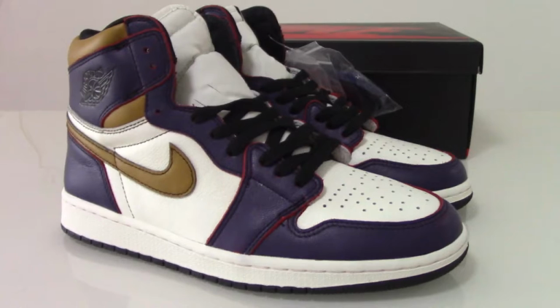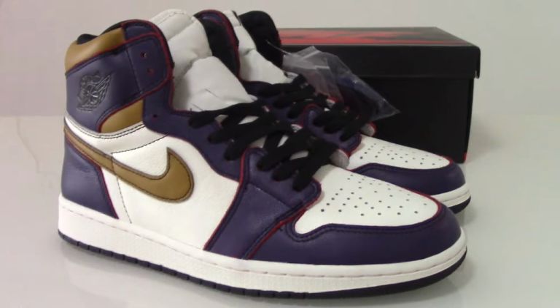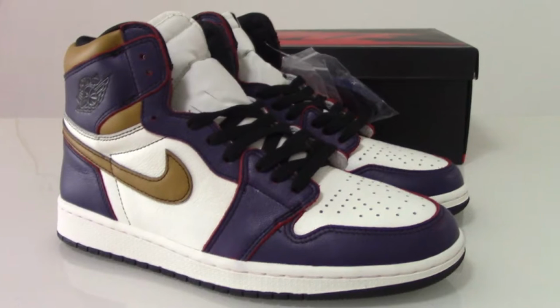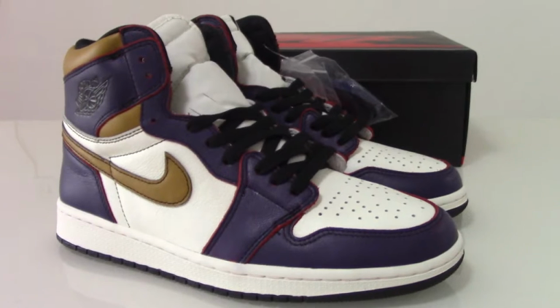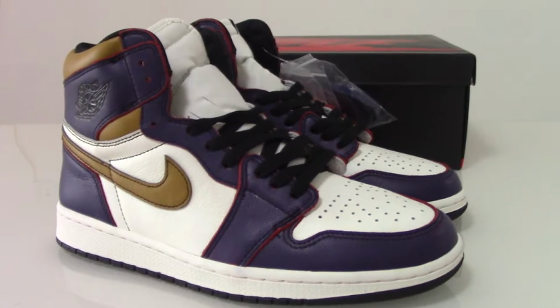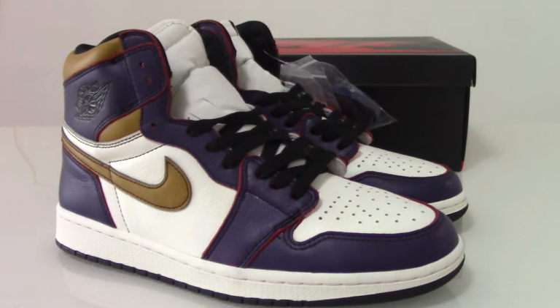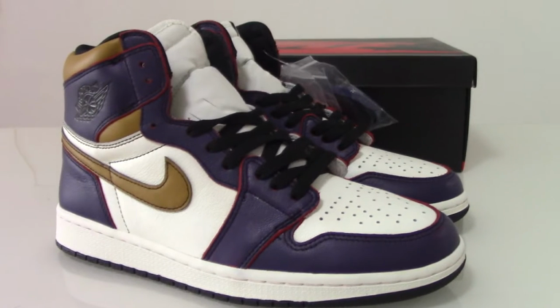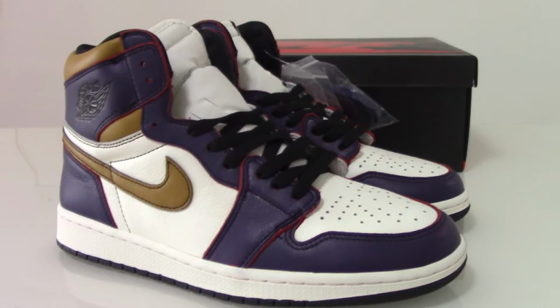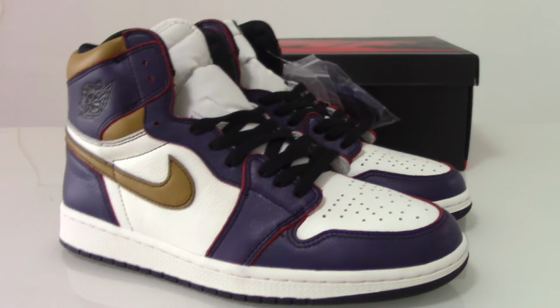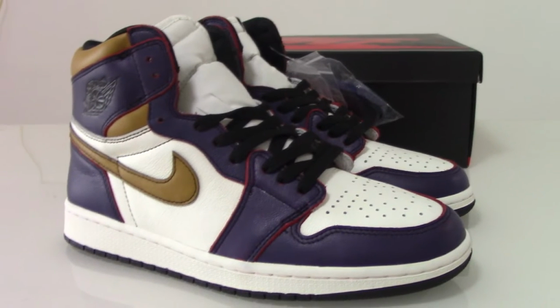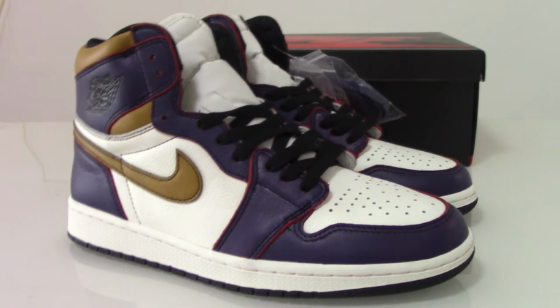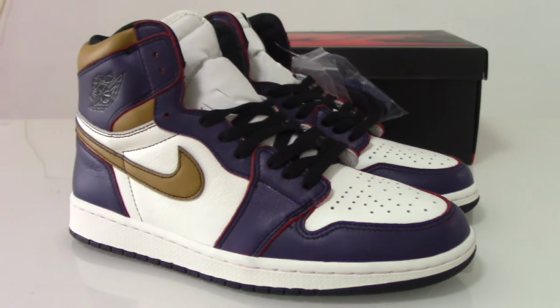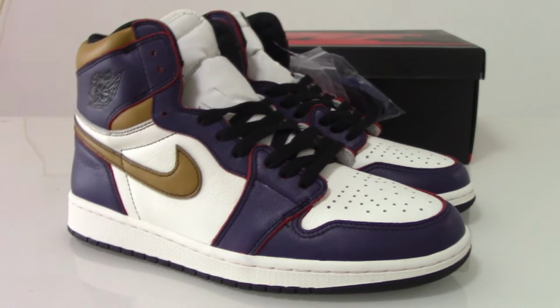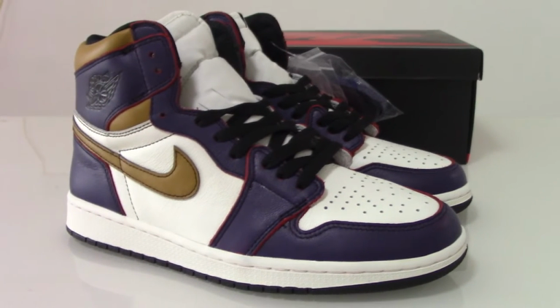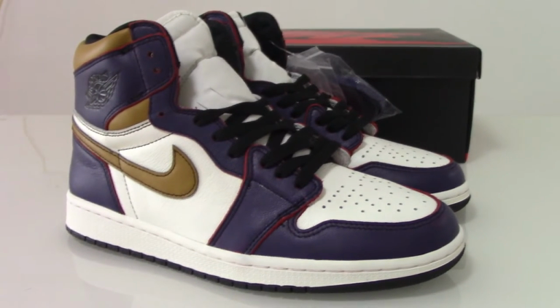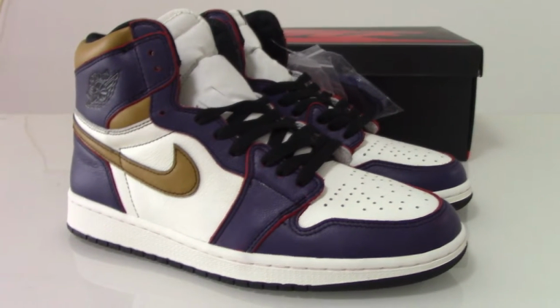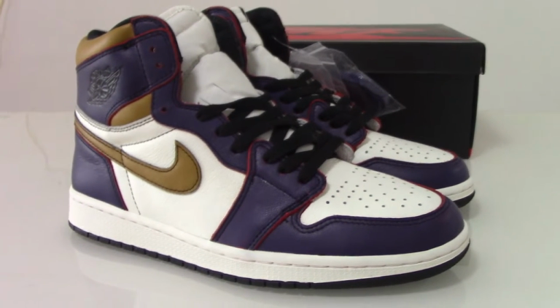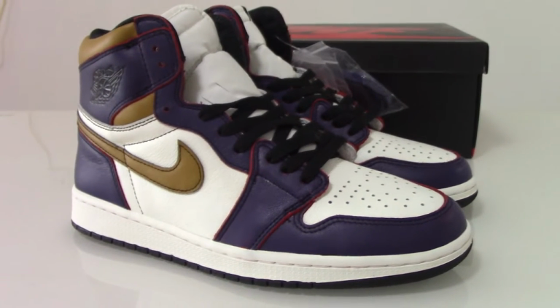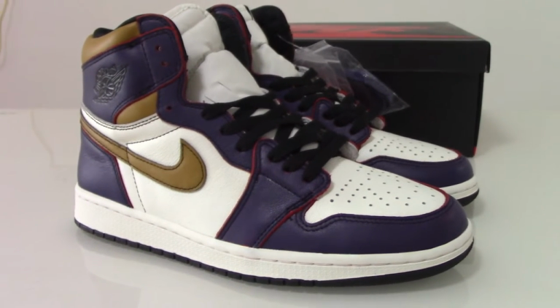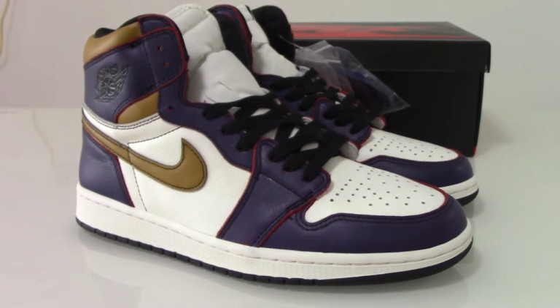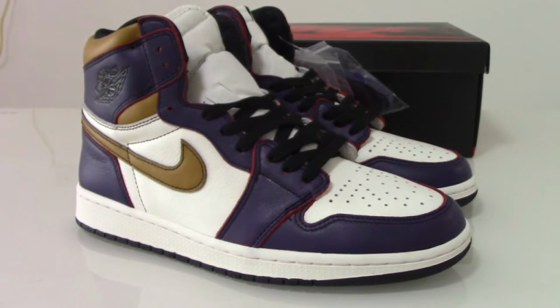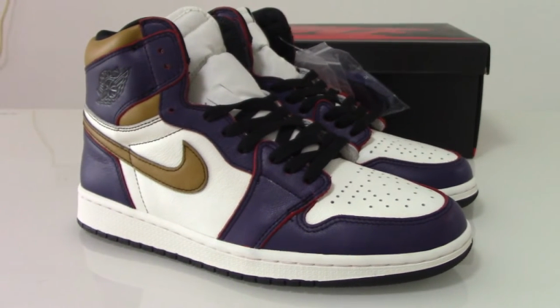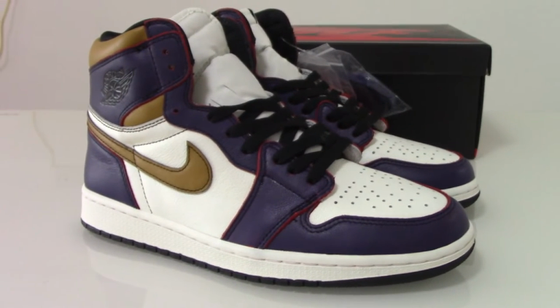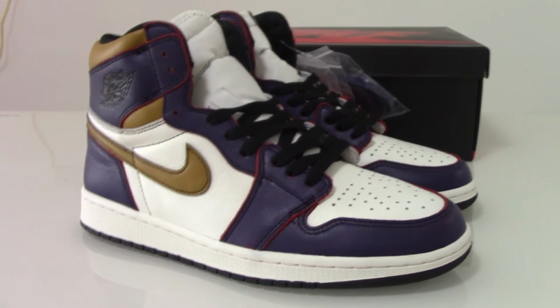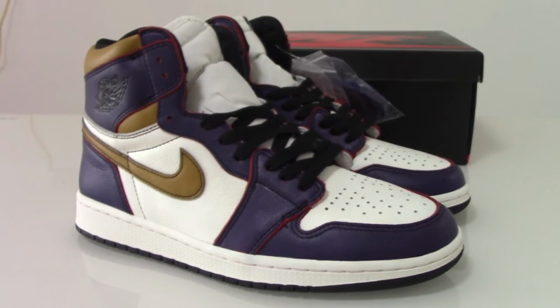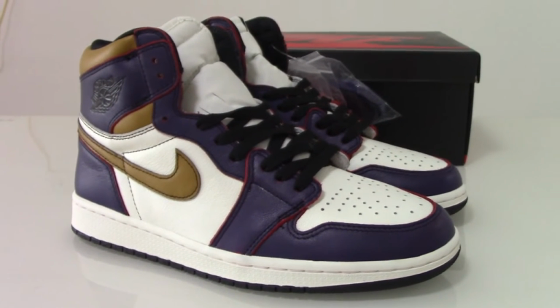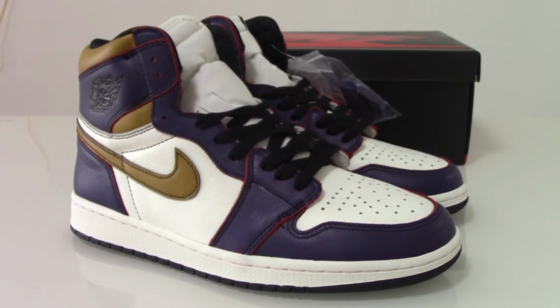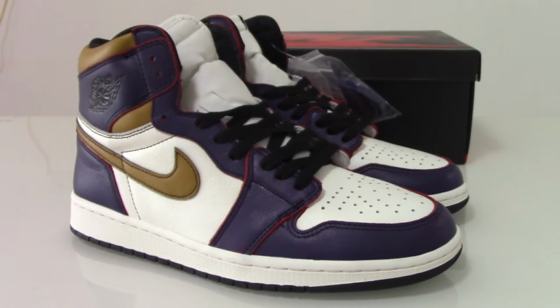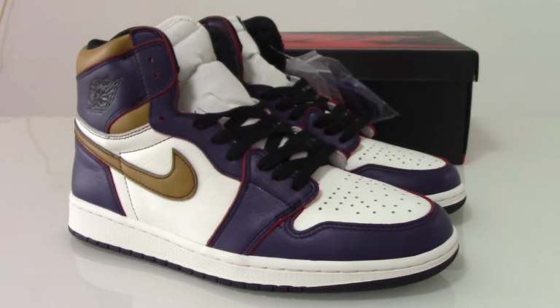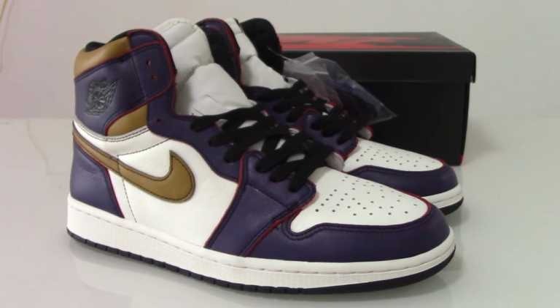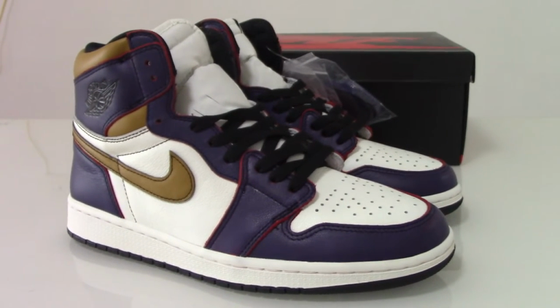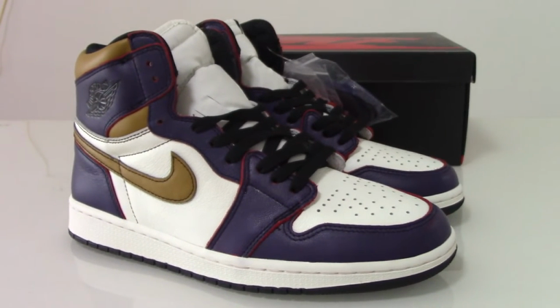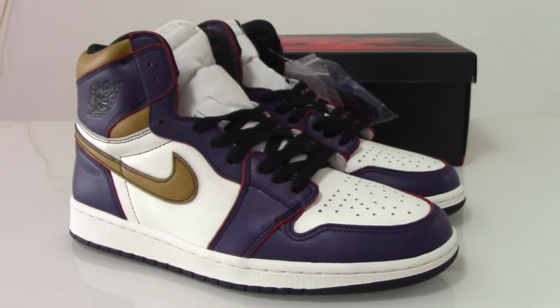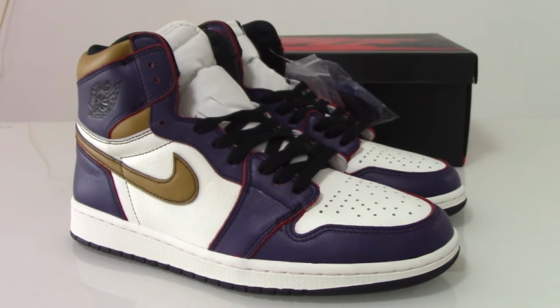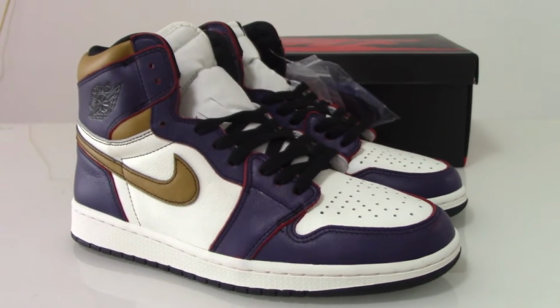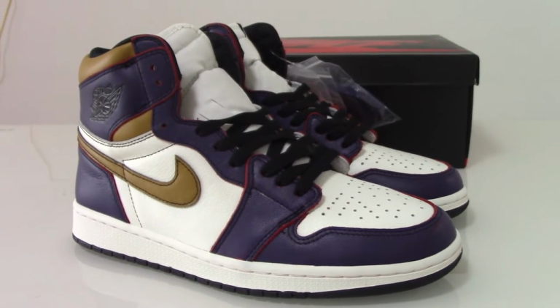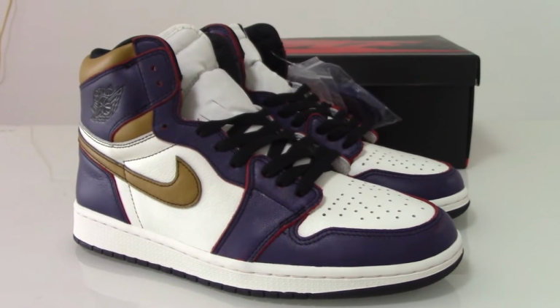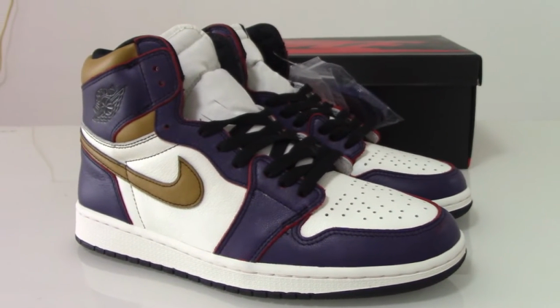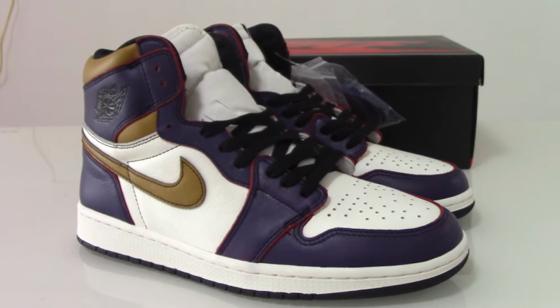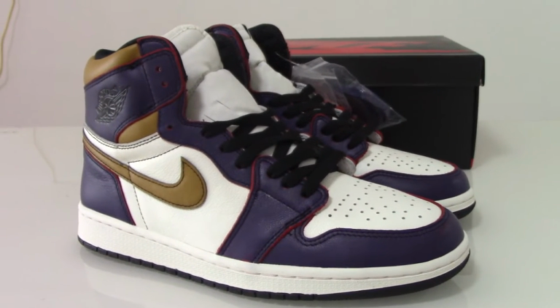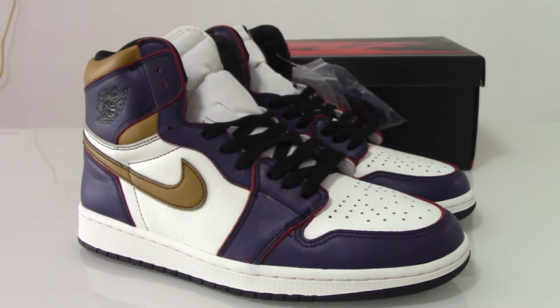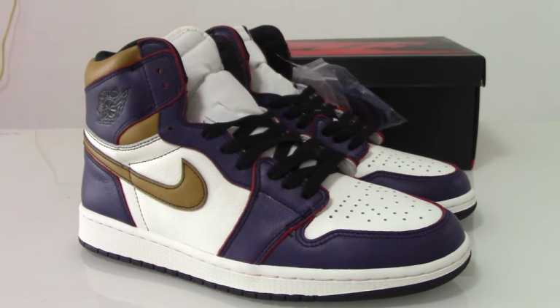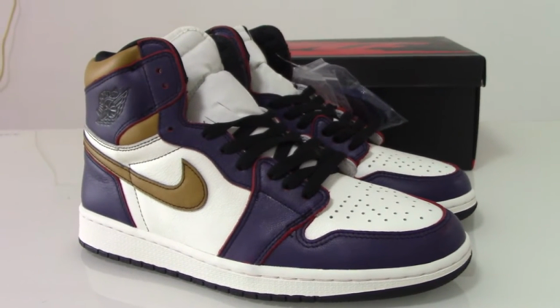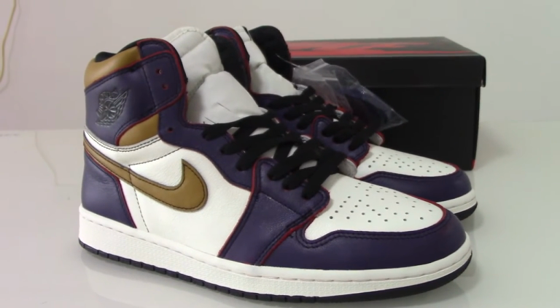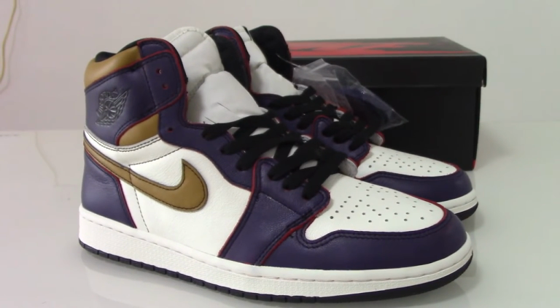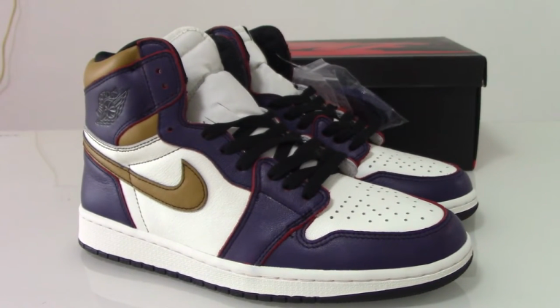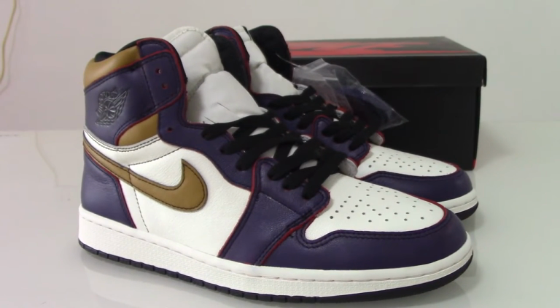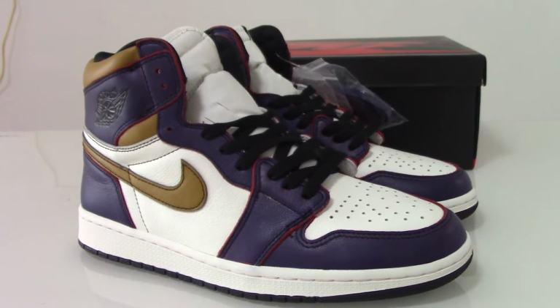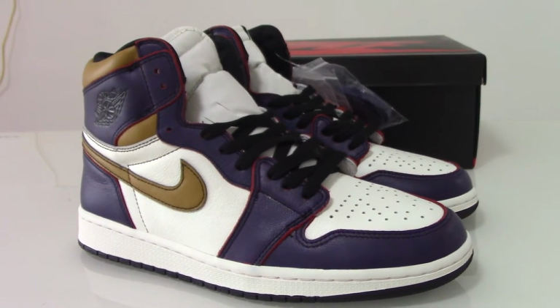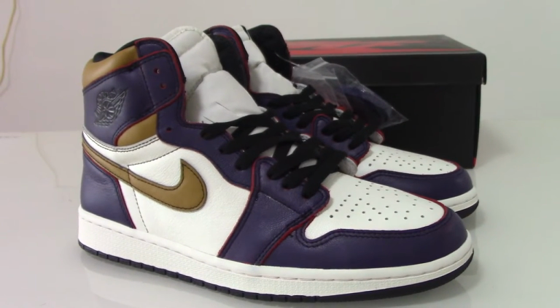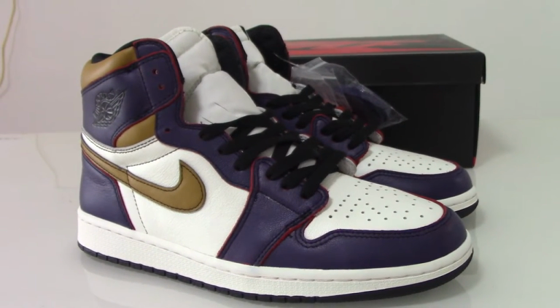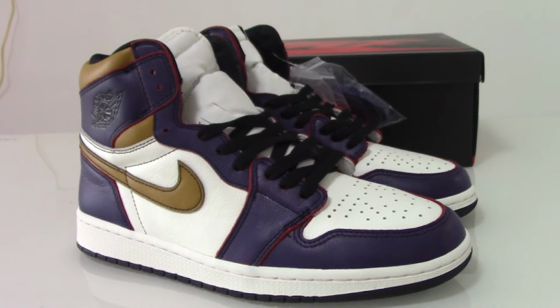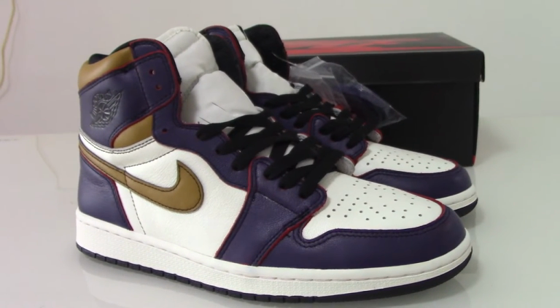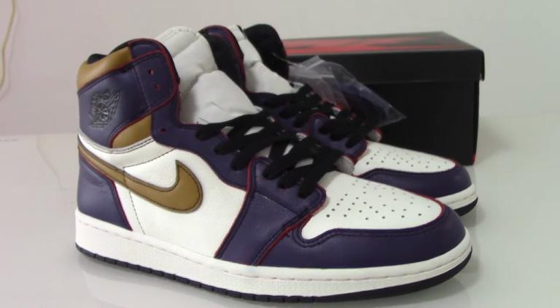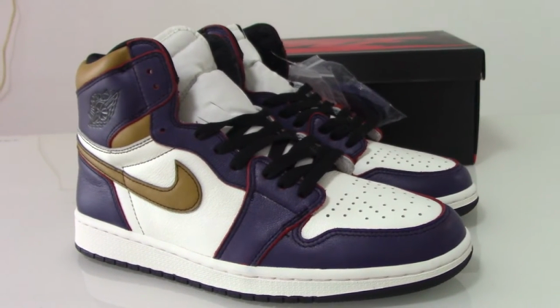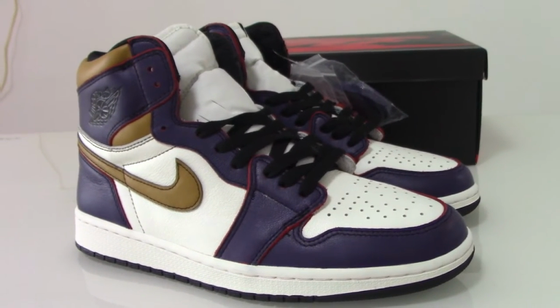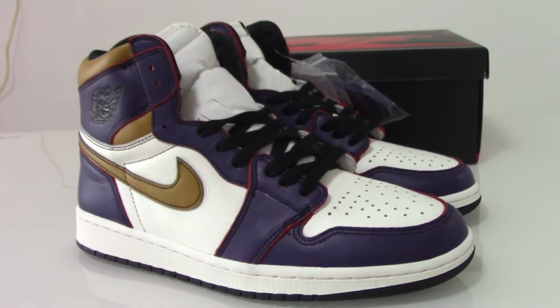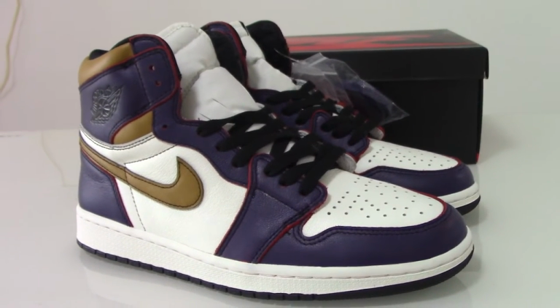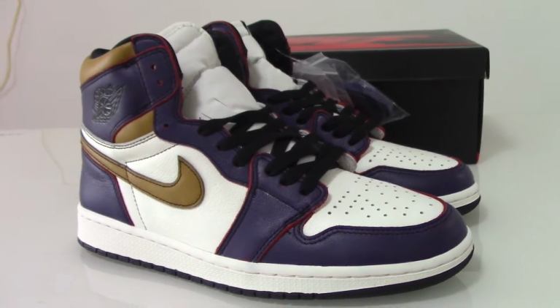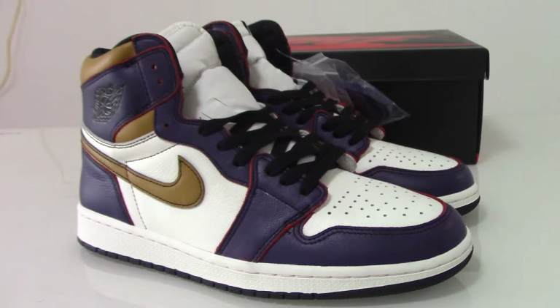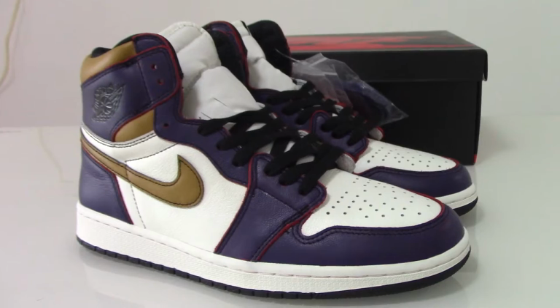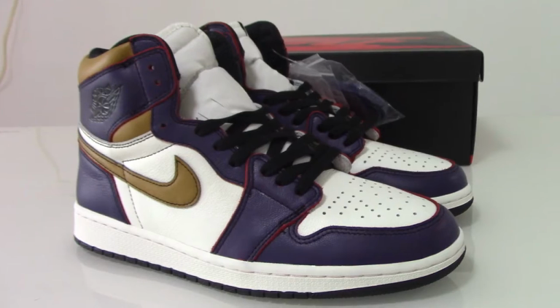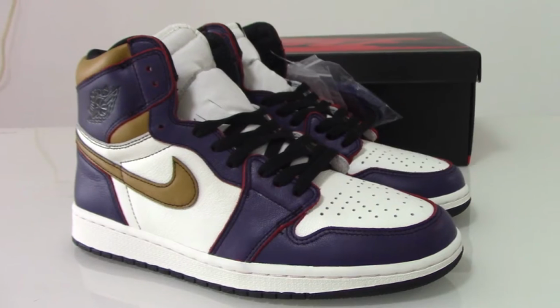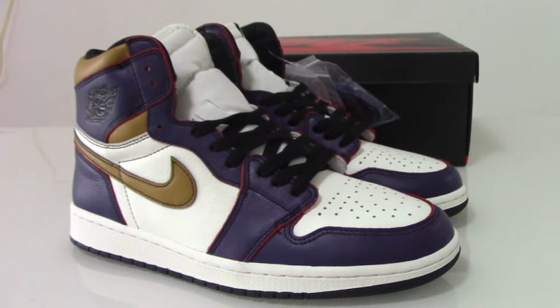What's up YouTube? Welcome to my channel. So this is the new shoes here I got for you today.